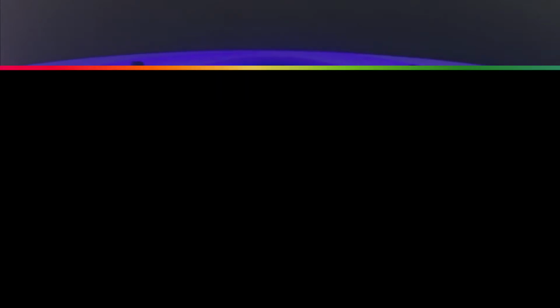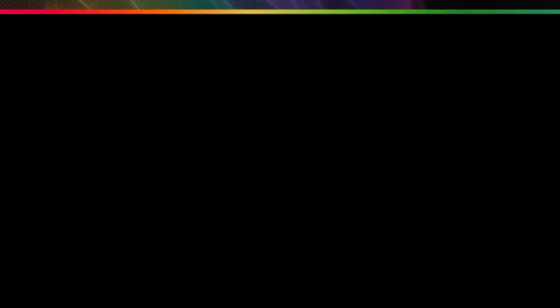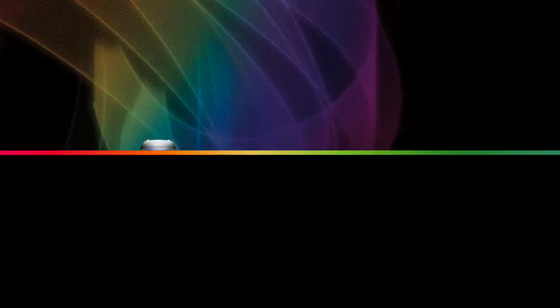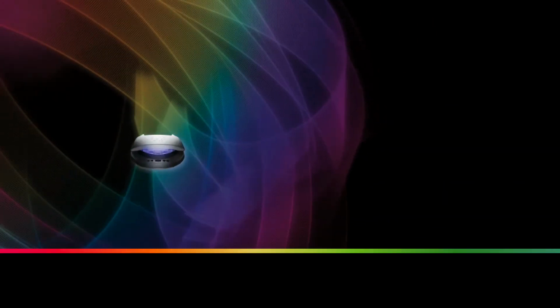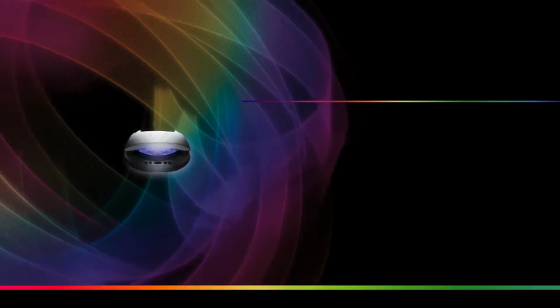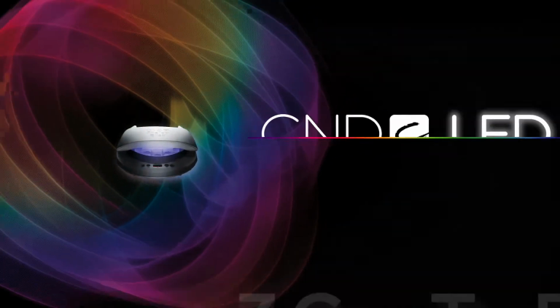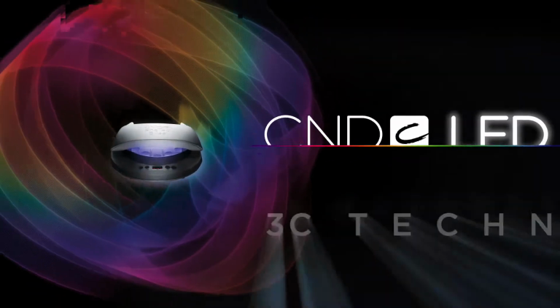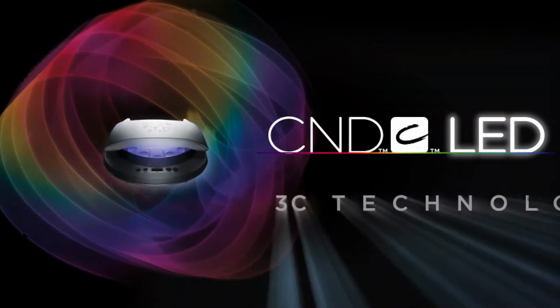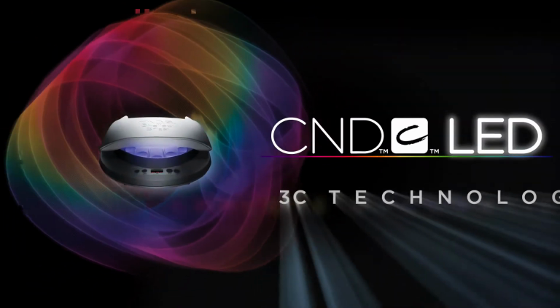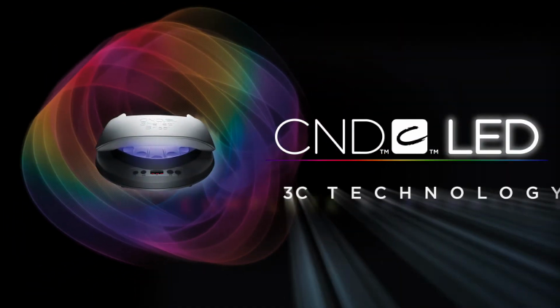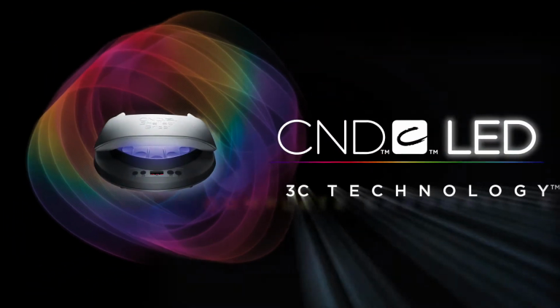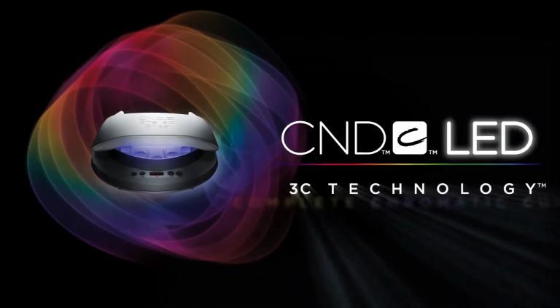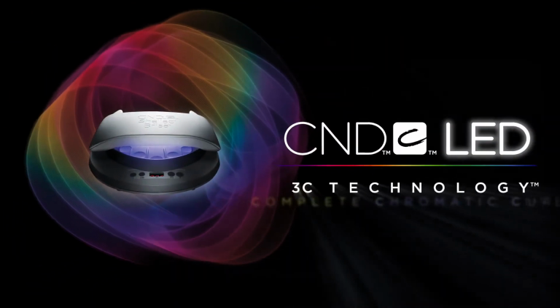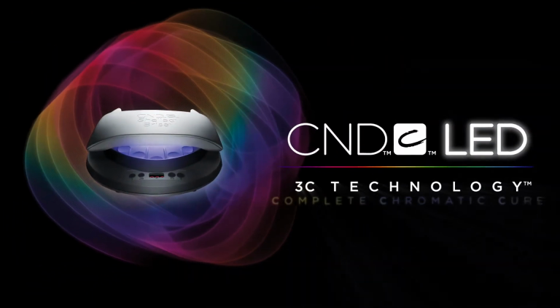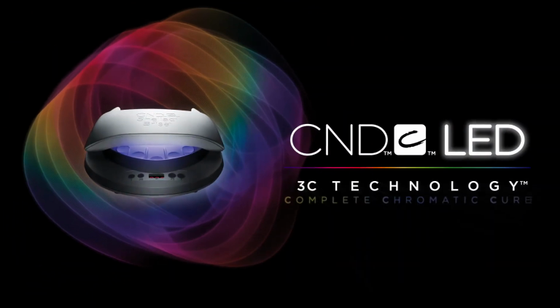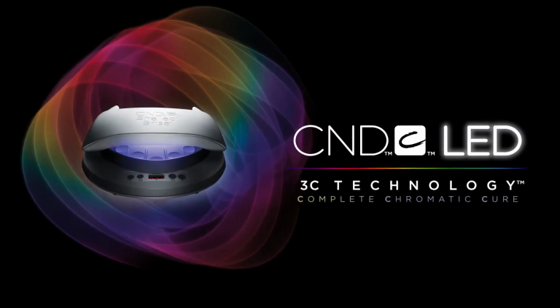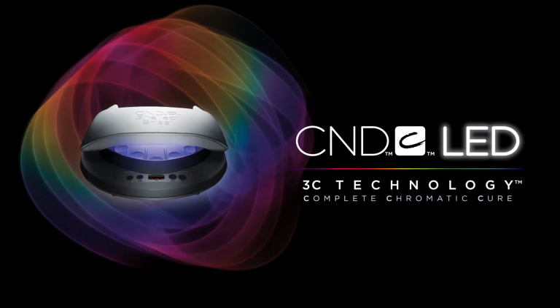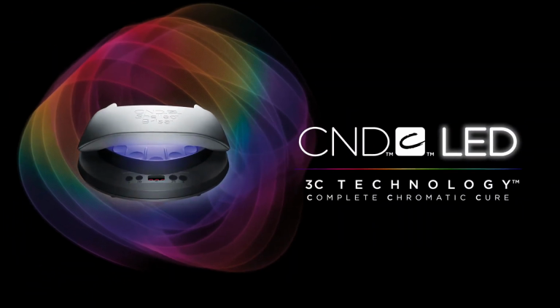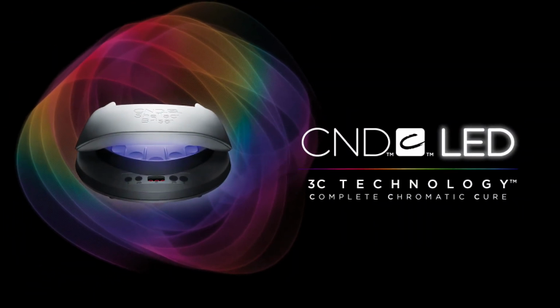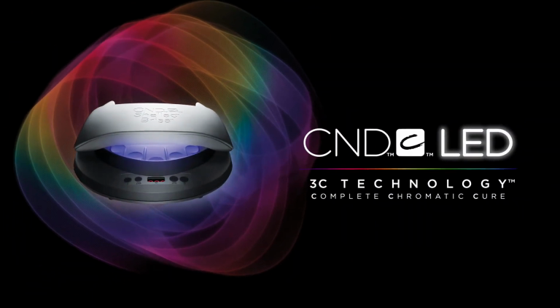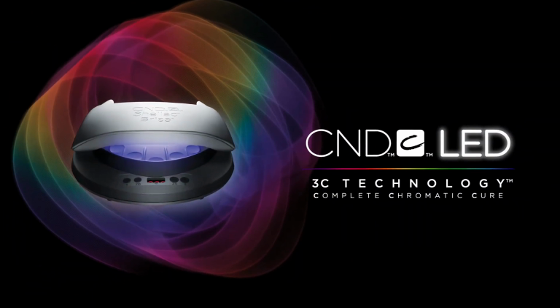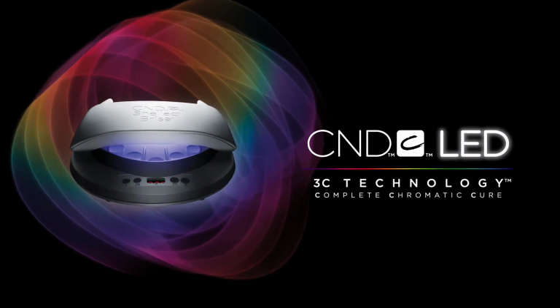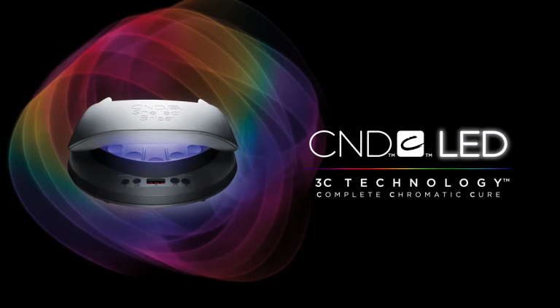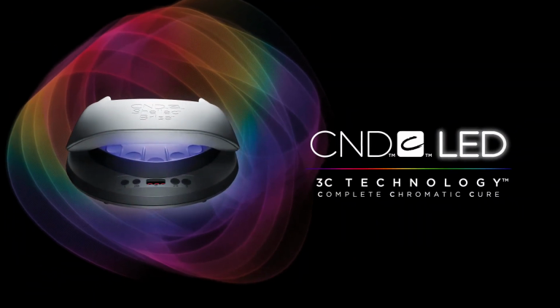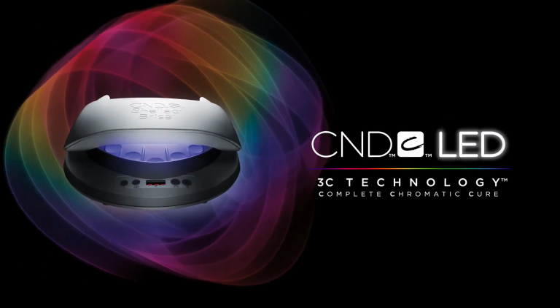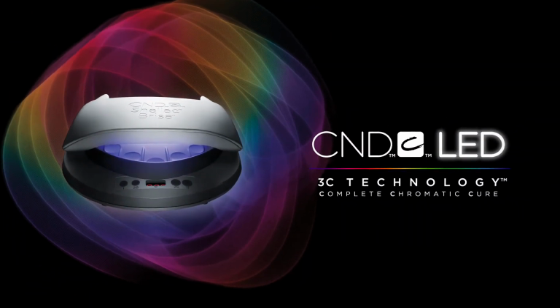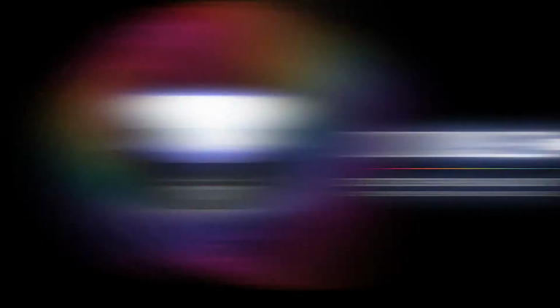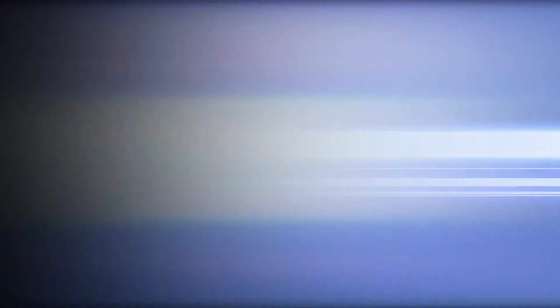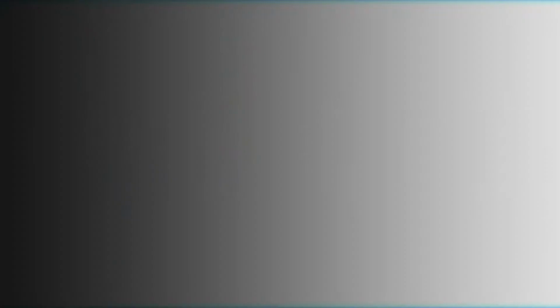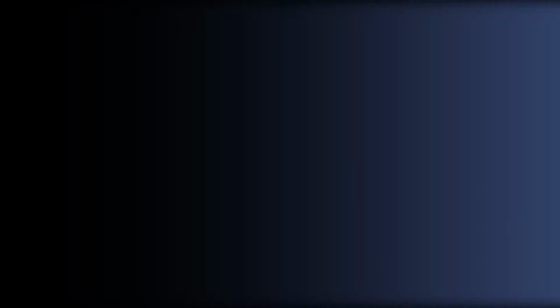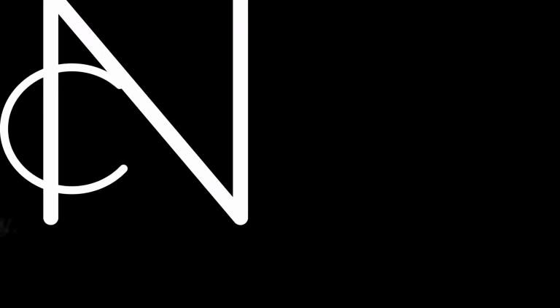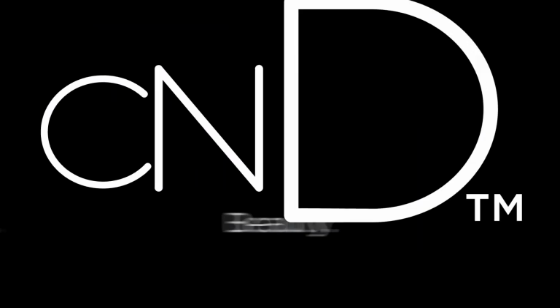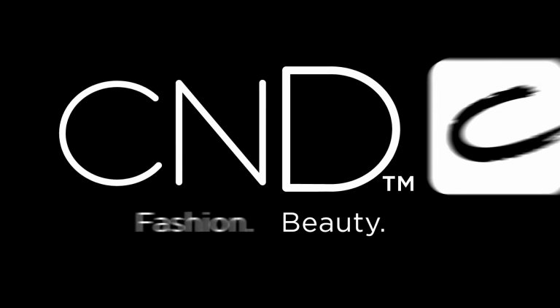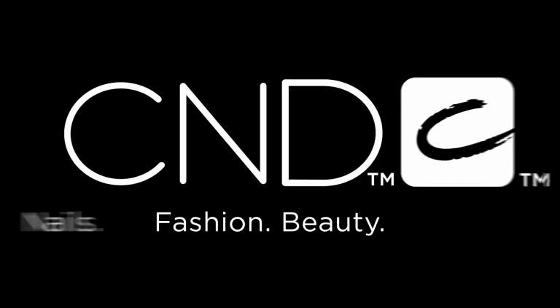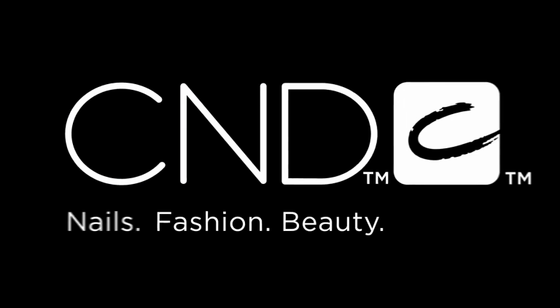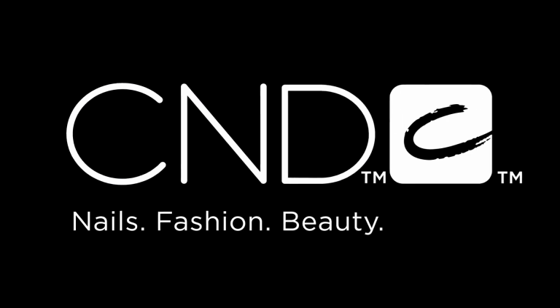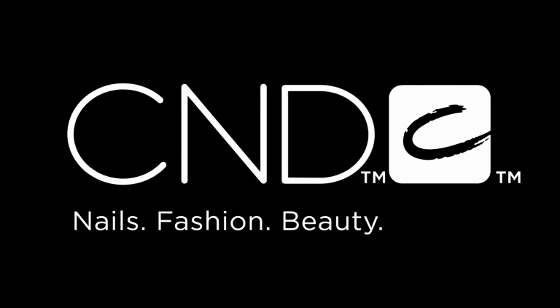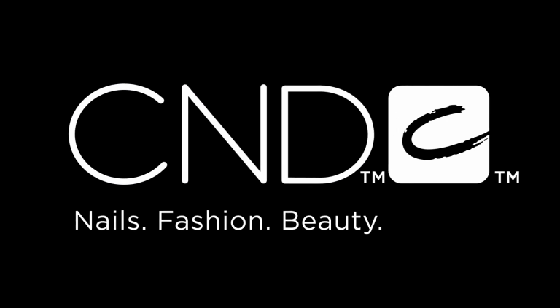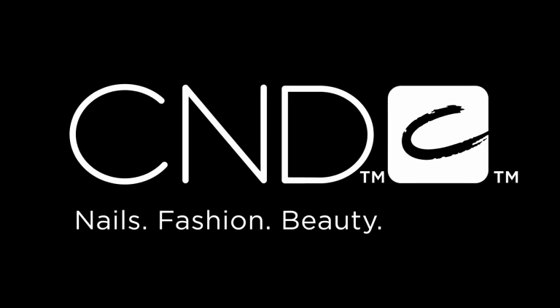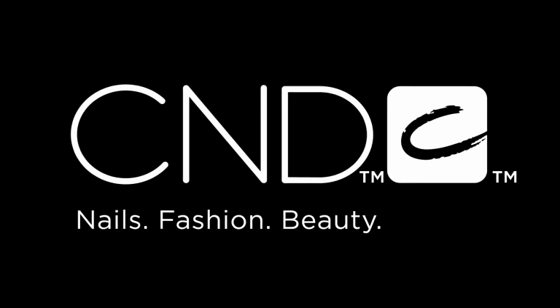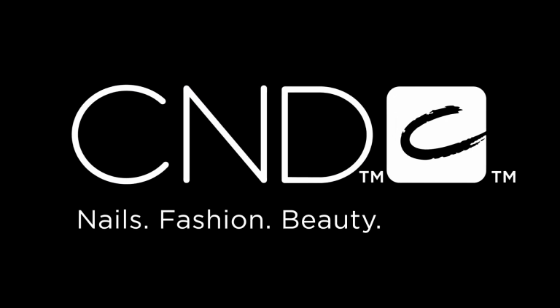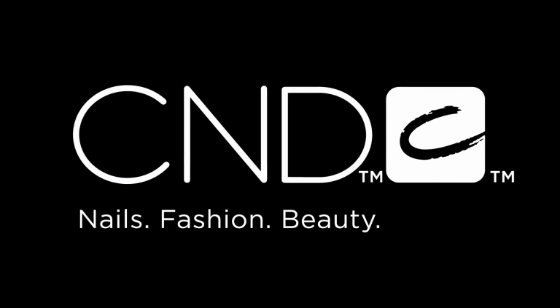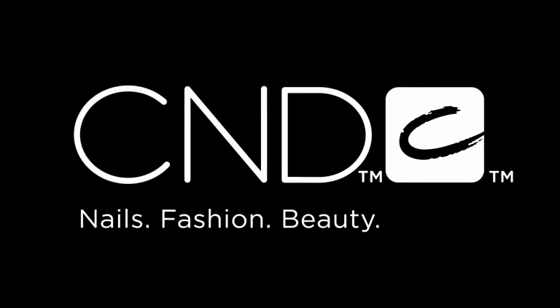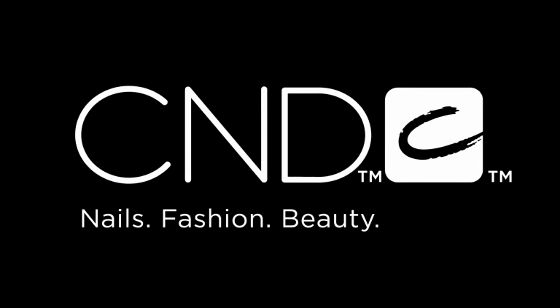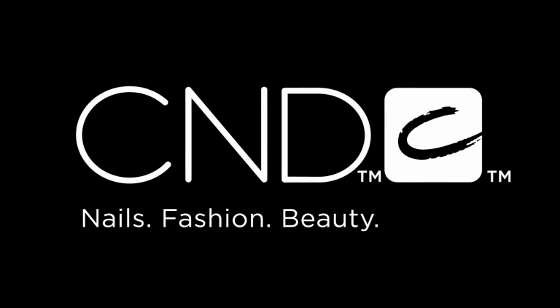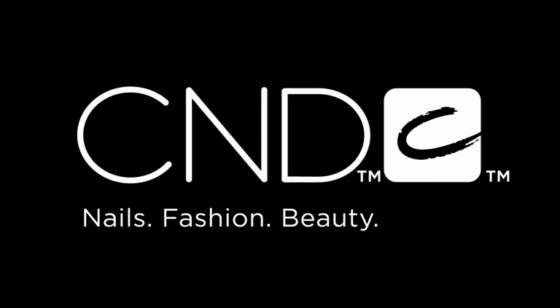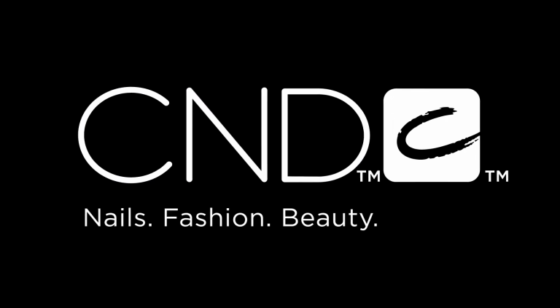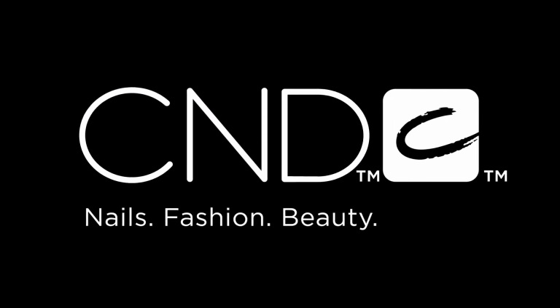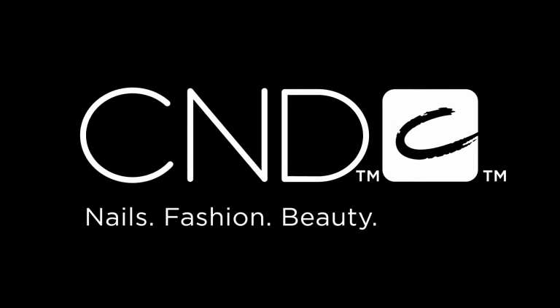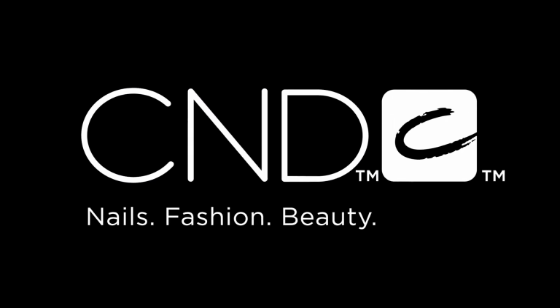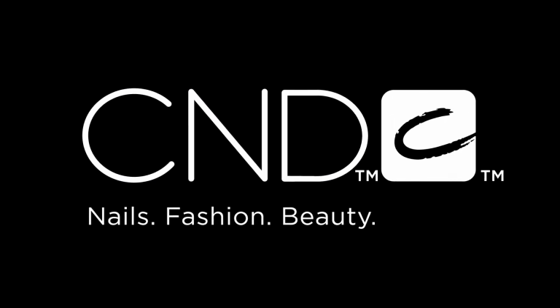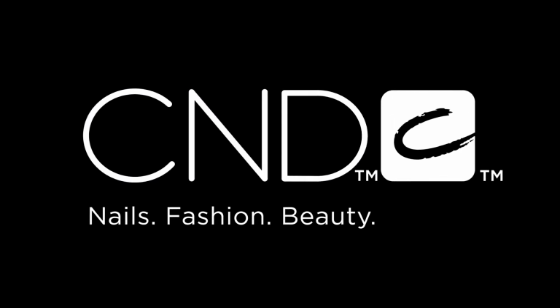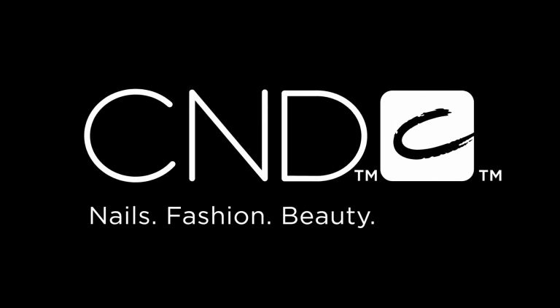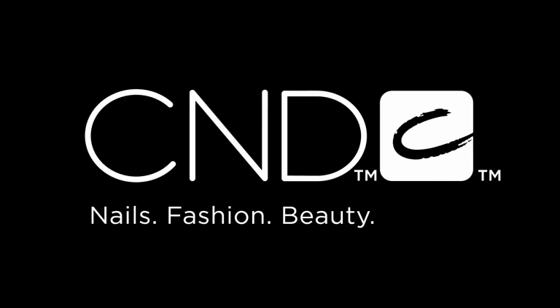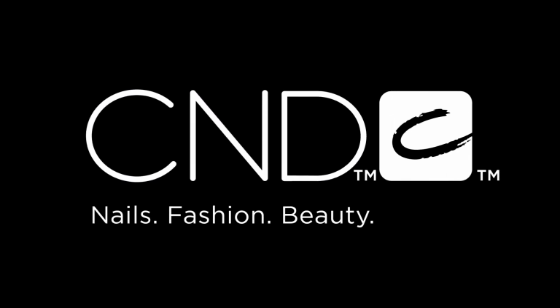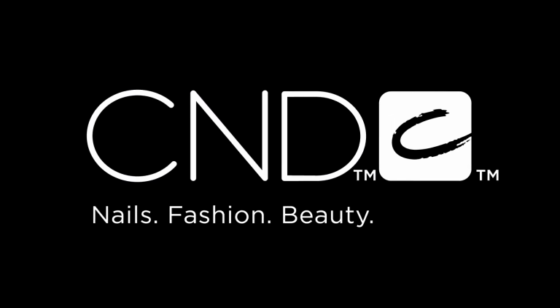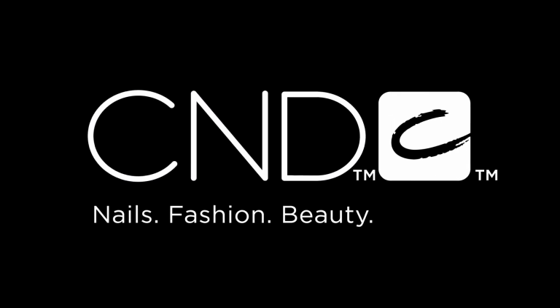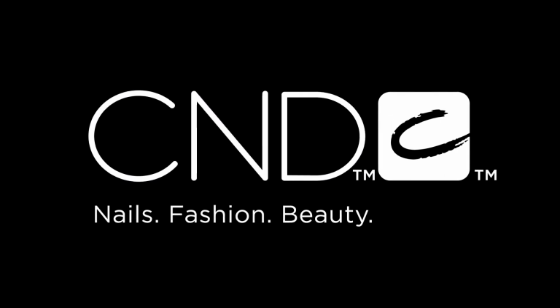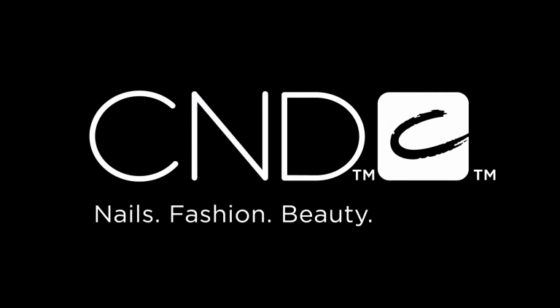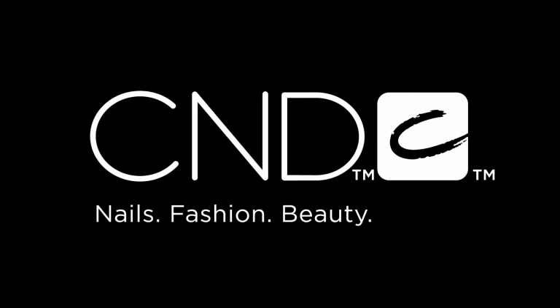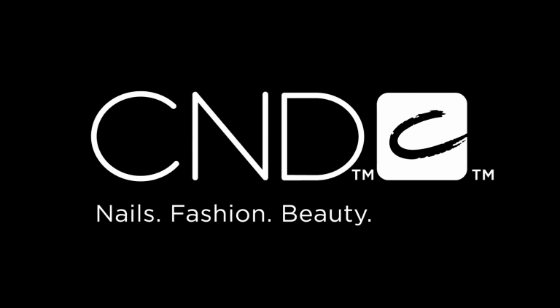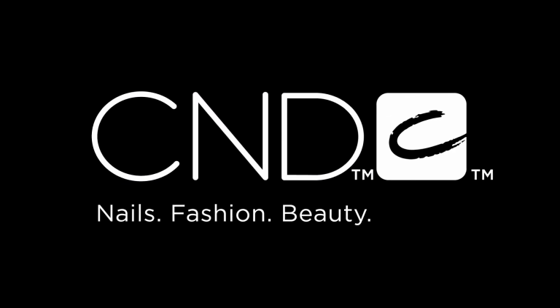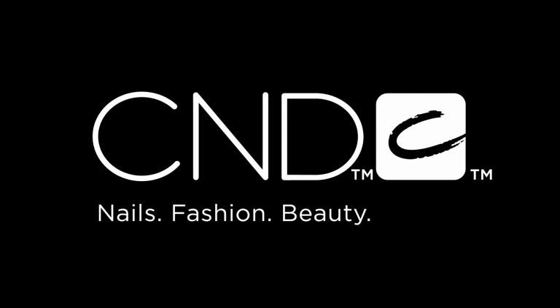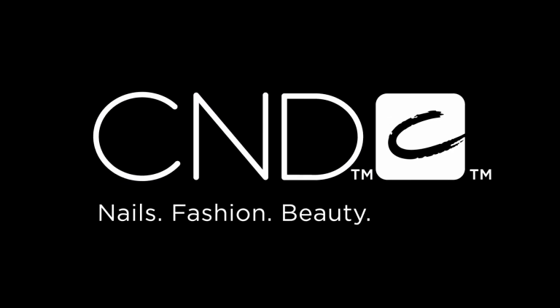Now the future of light has arrived — only from CND, the world's leading professional nail company.